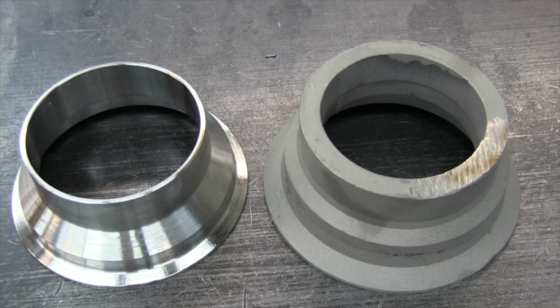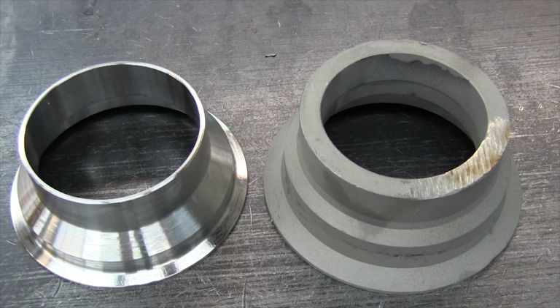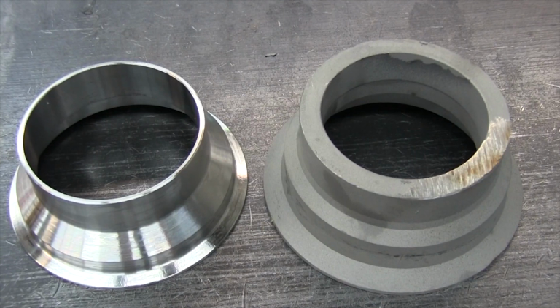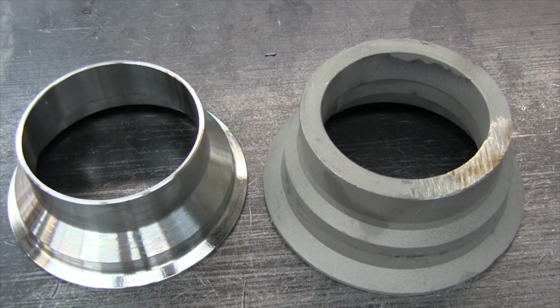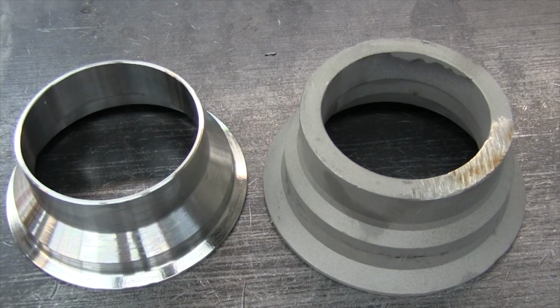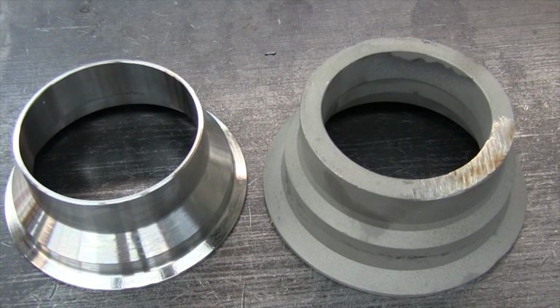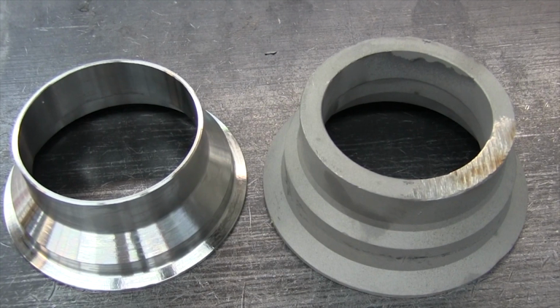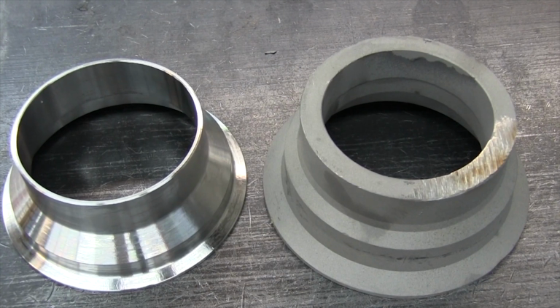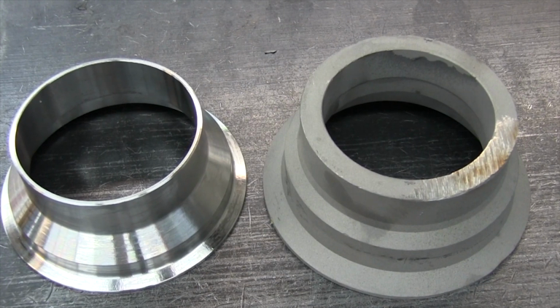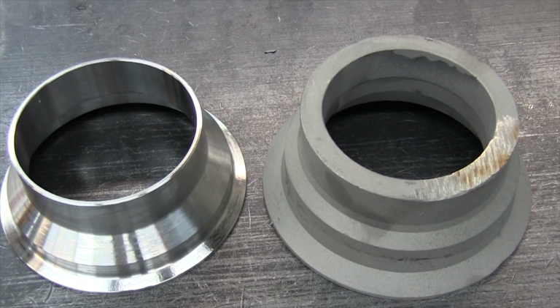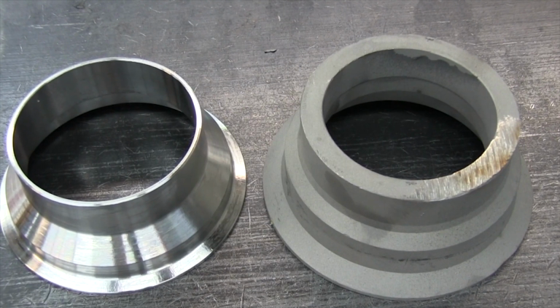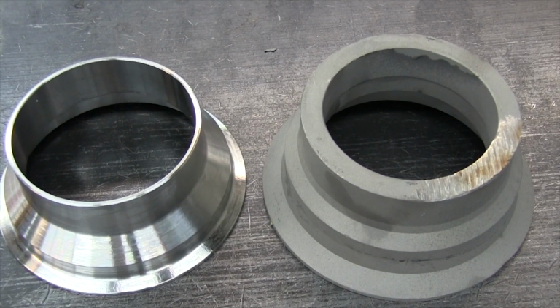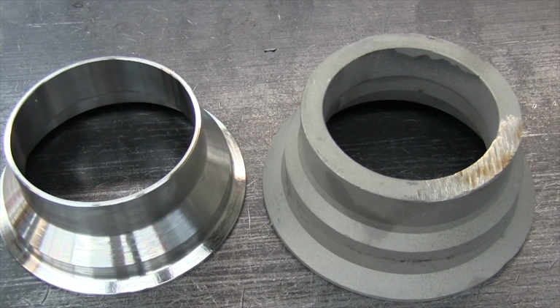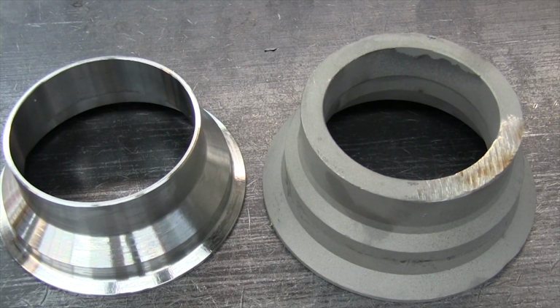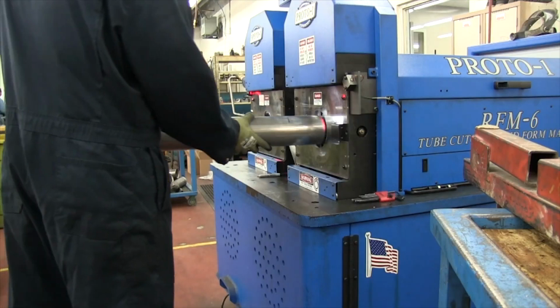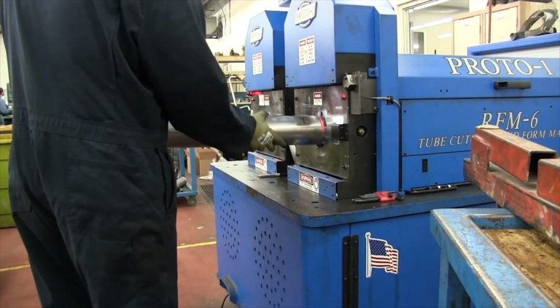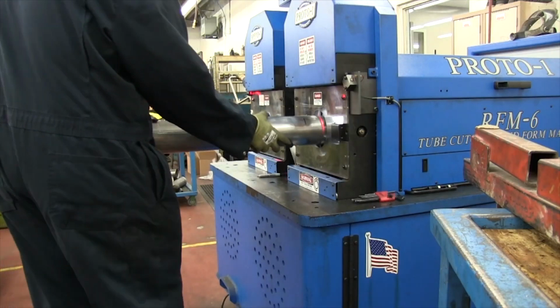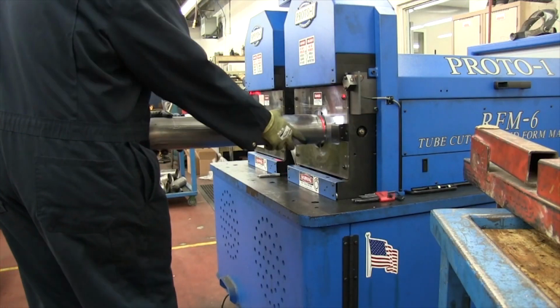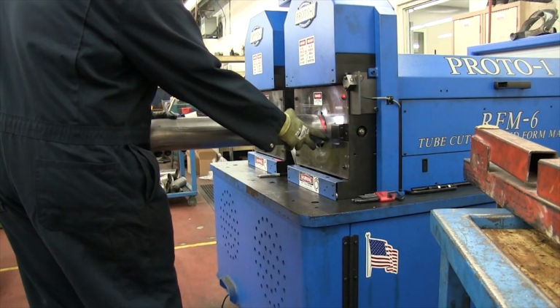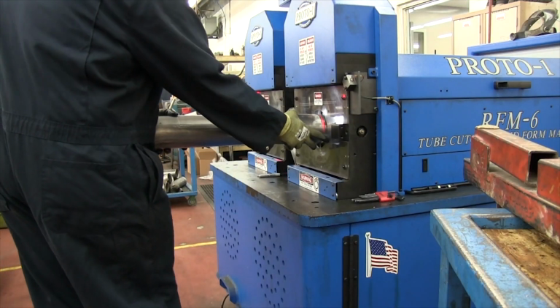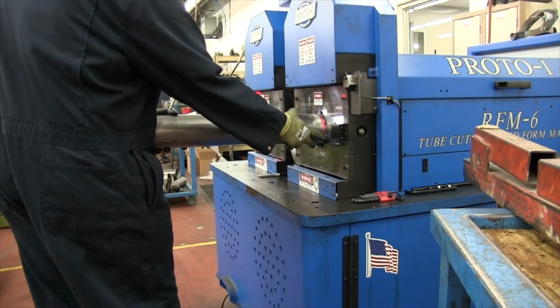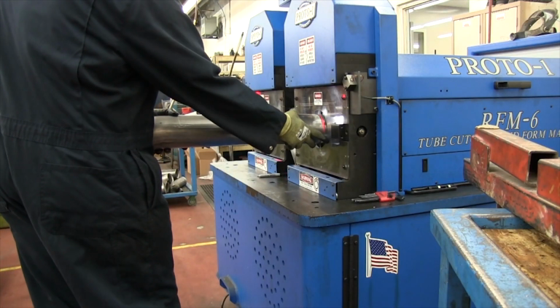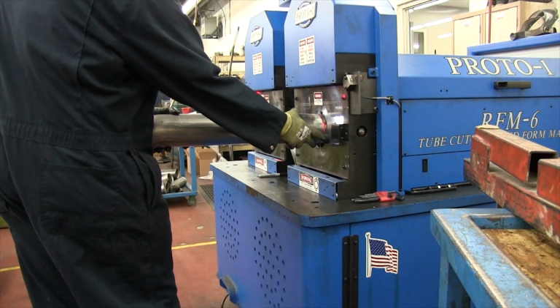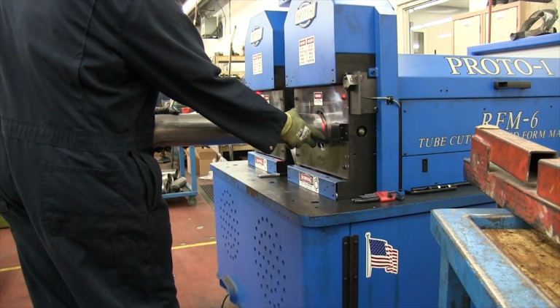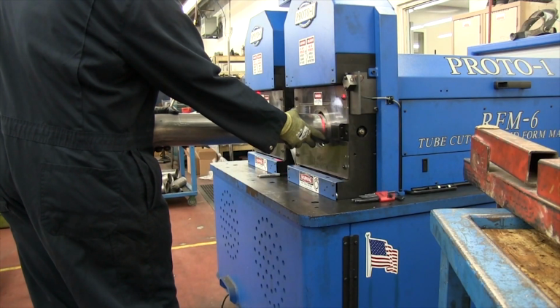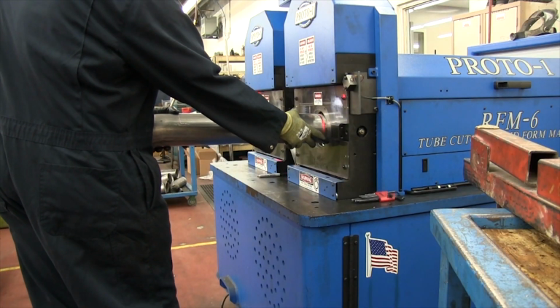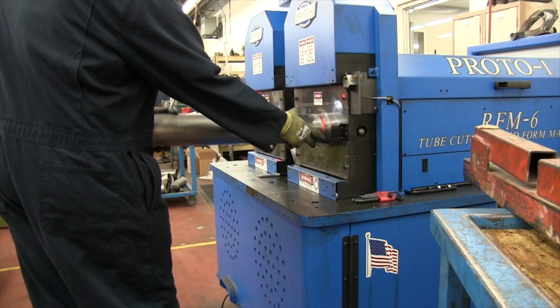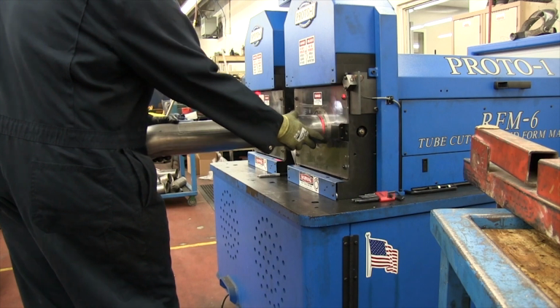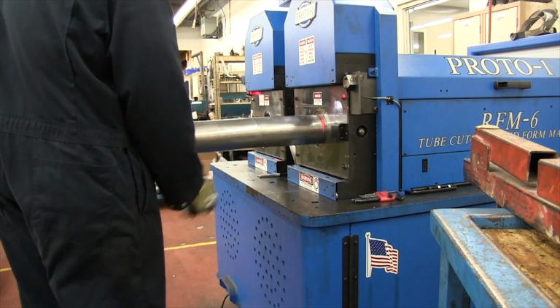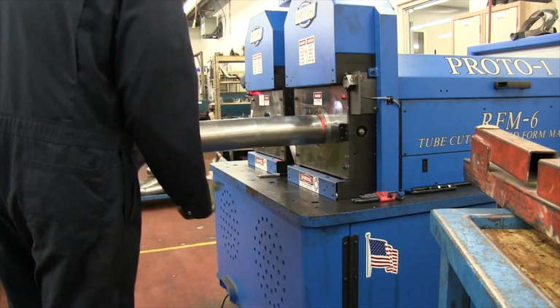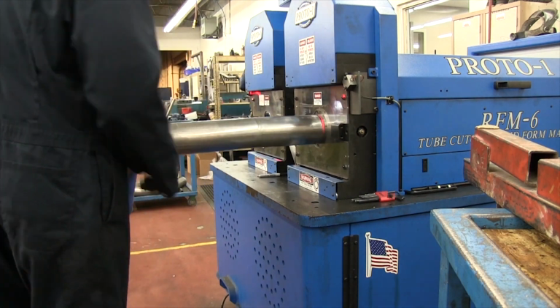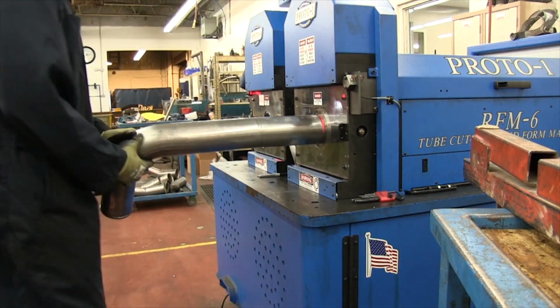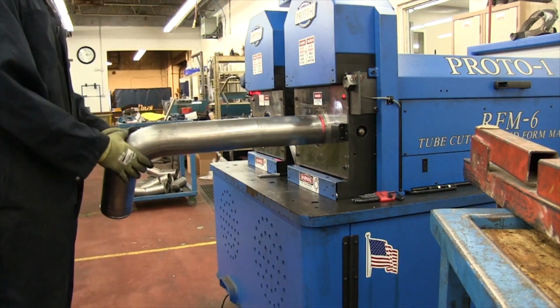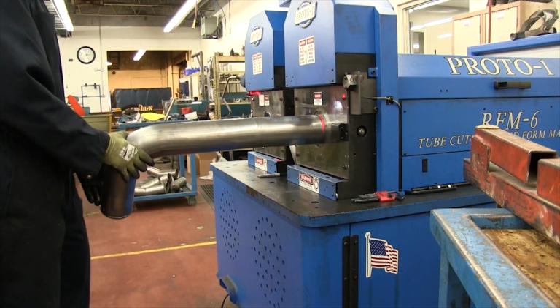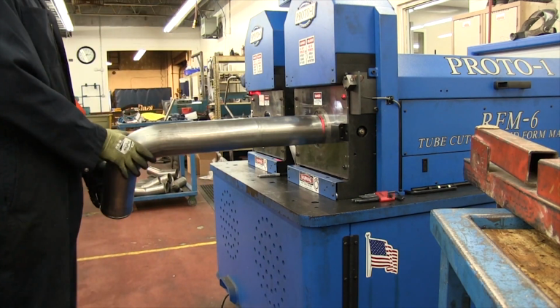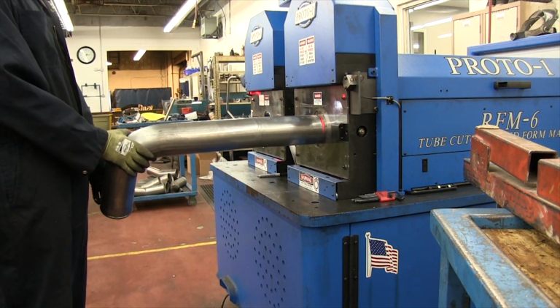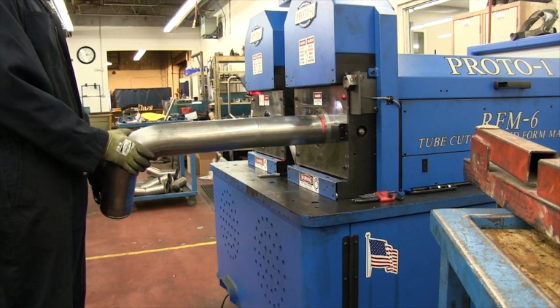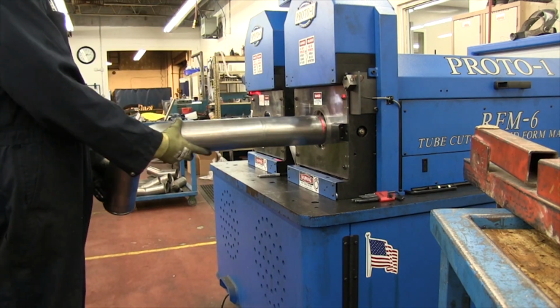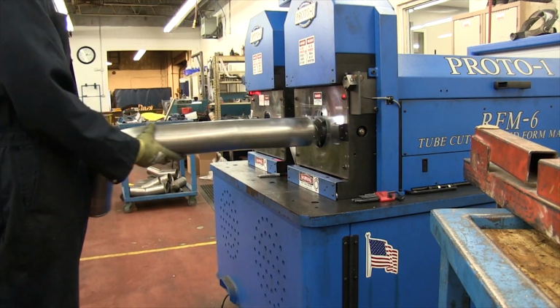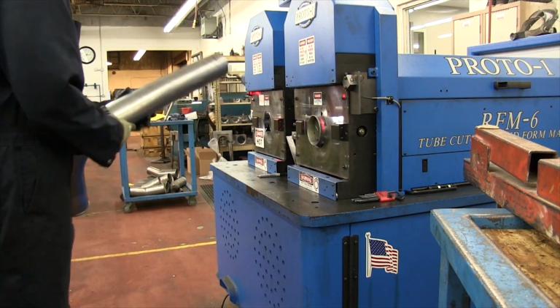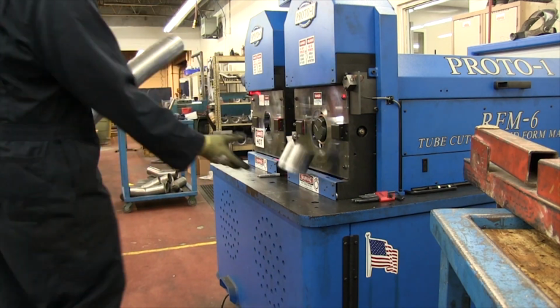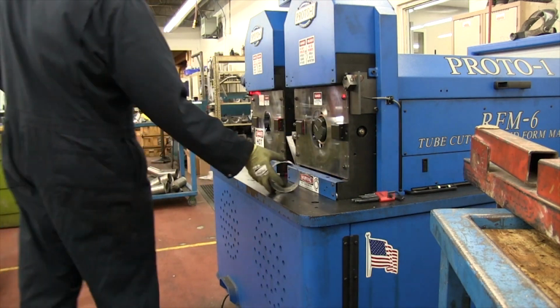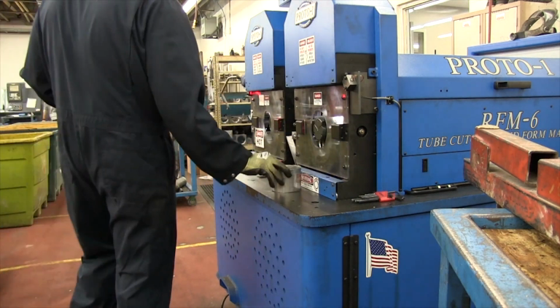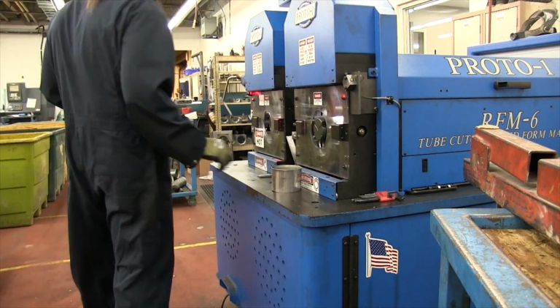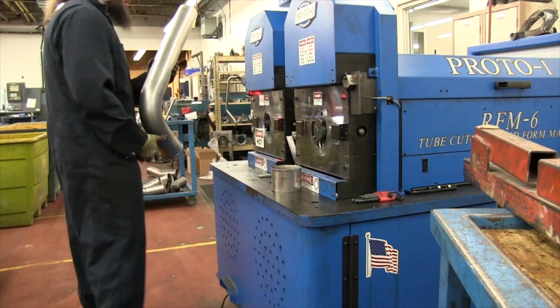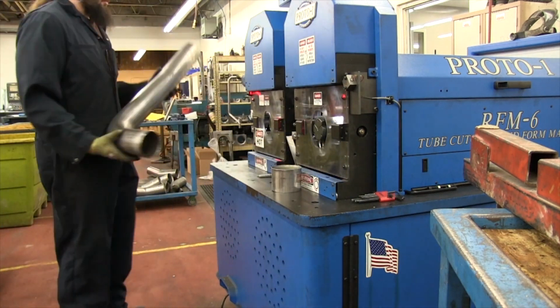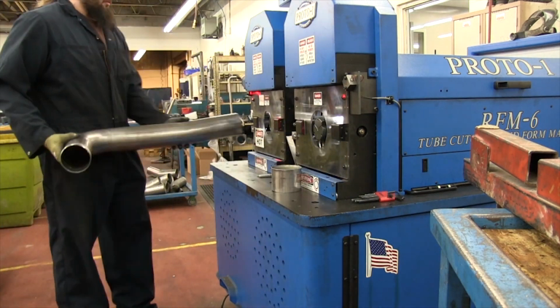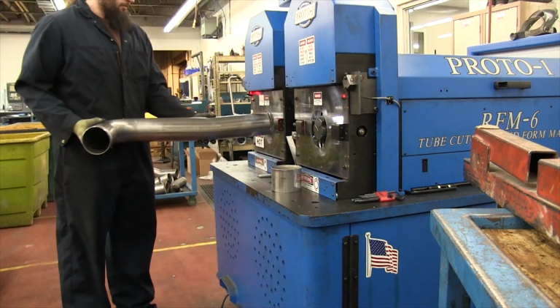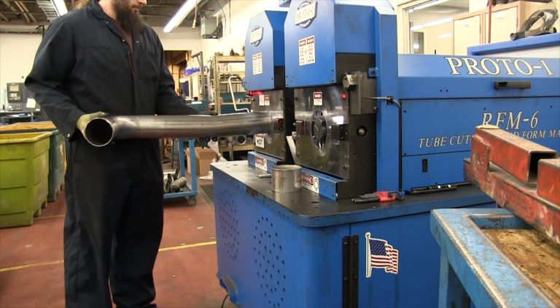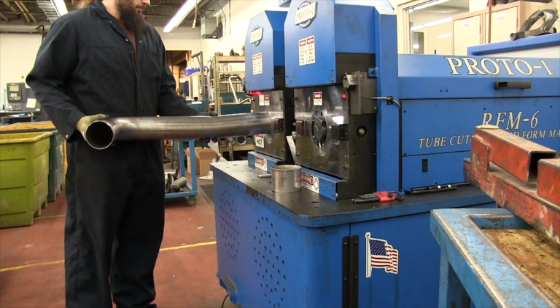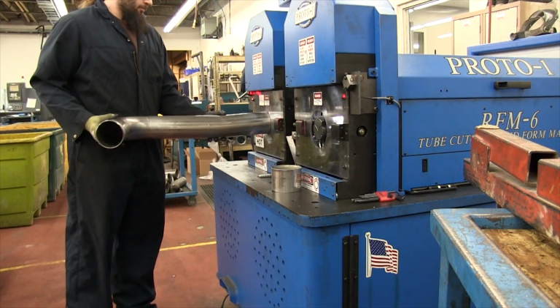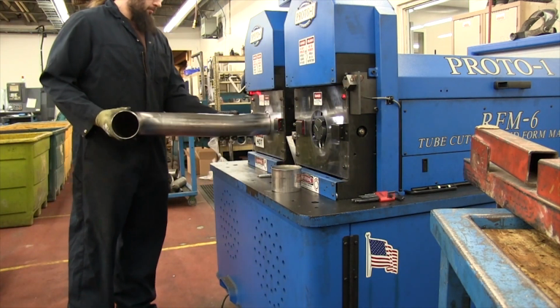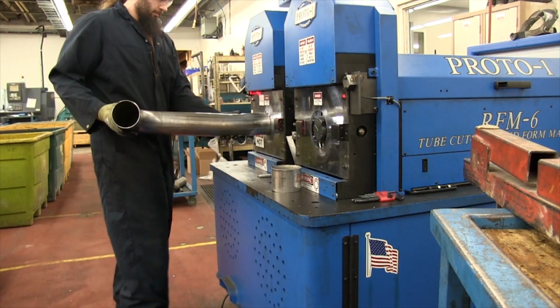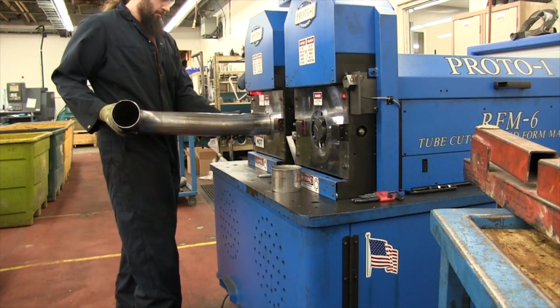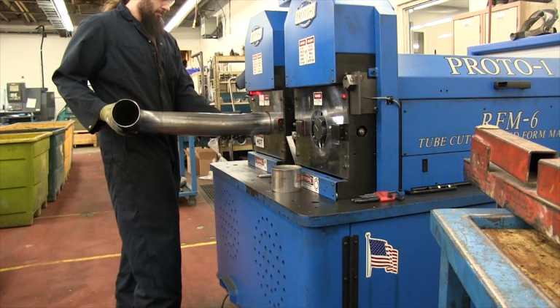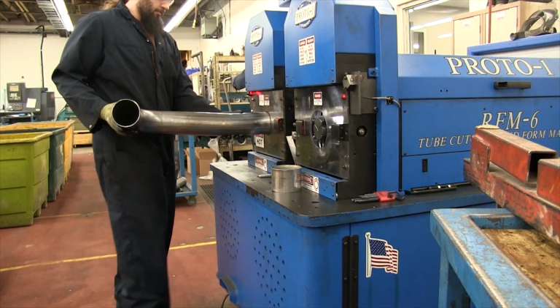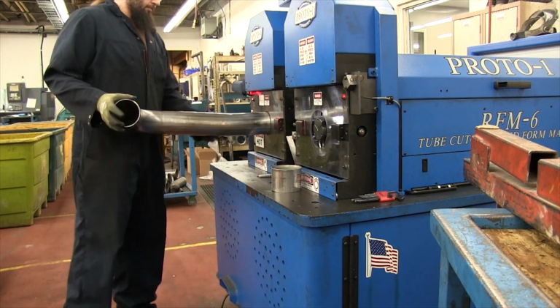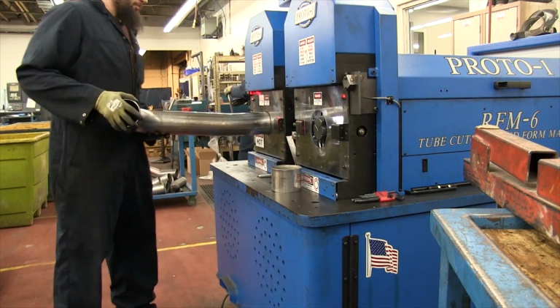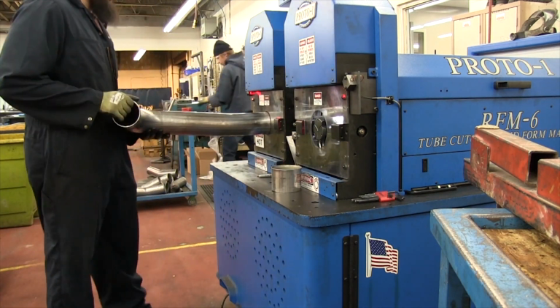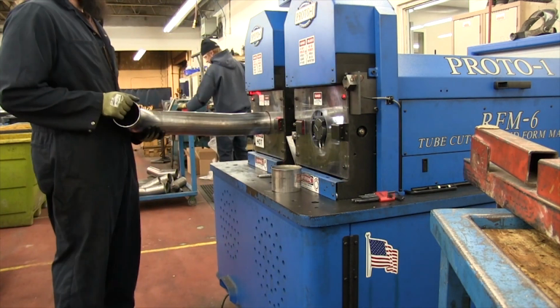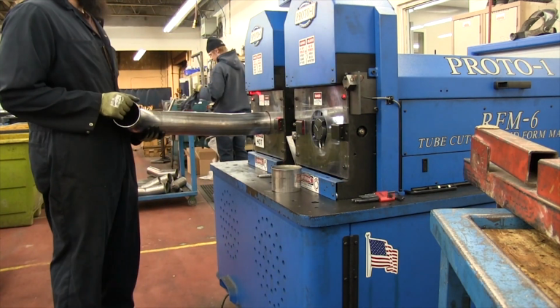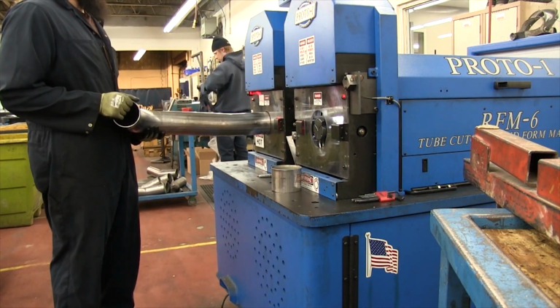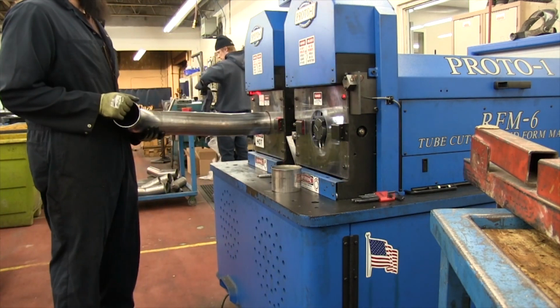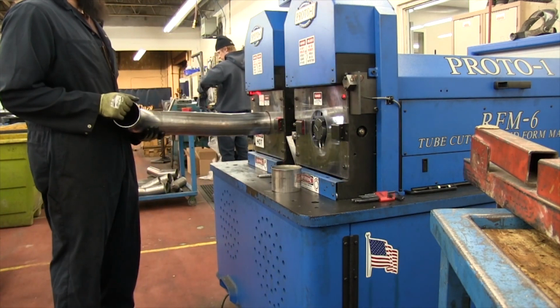Some of our end forming capabilities will allow us to form a bead on the end of a tube such as this — trim to length and form the bead all in a single operation.